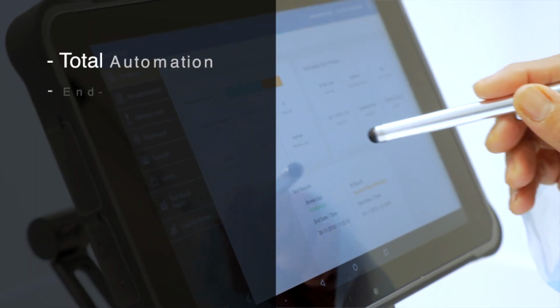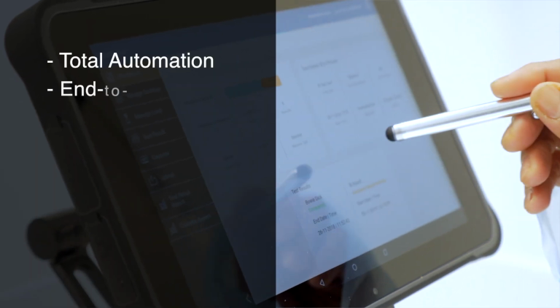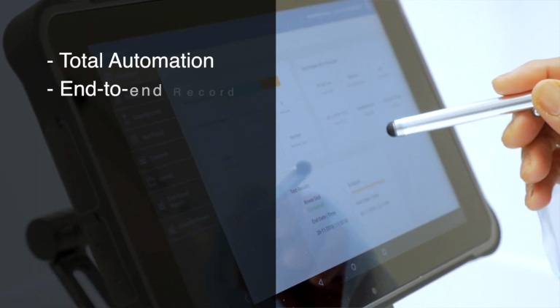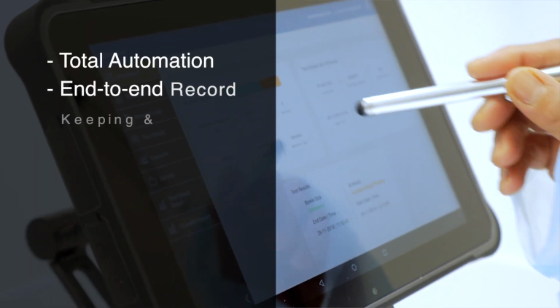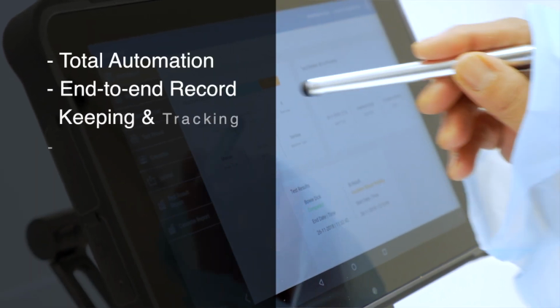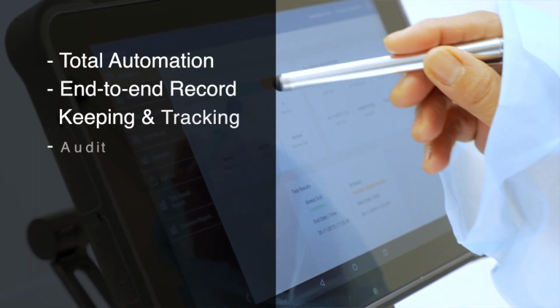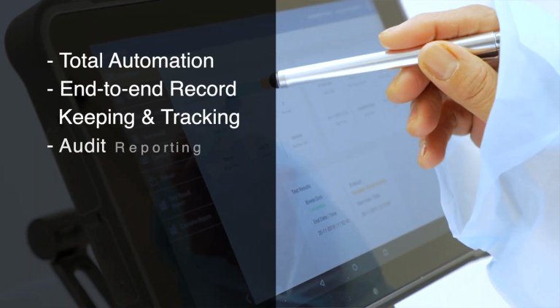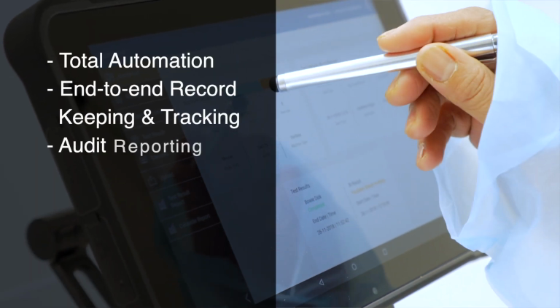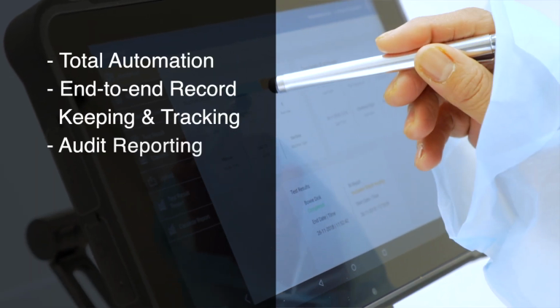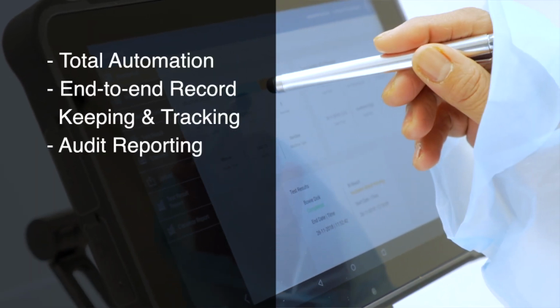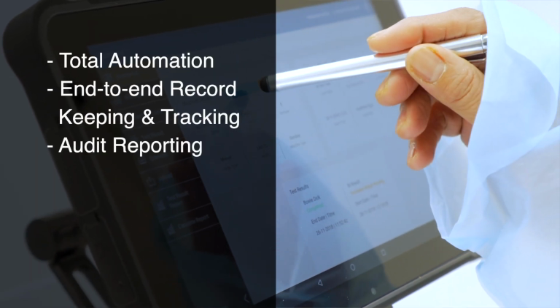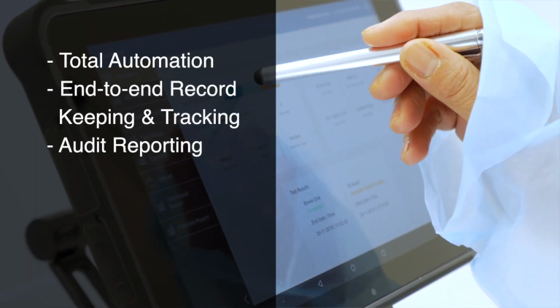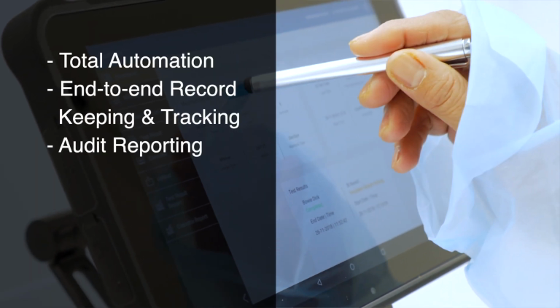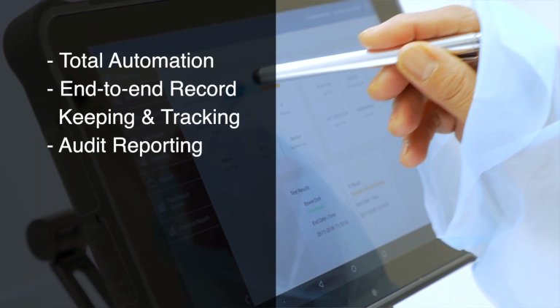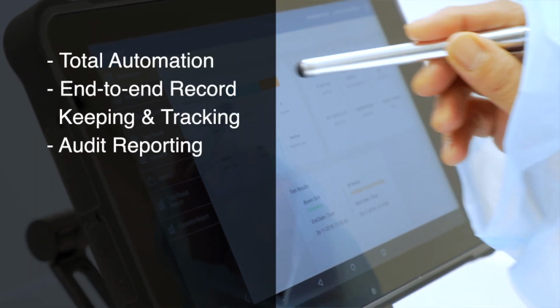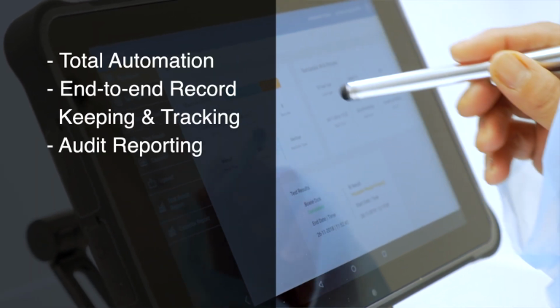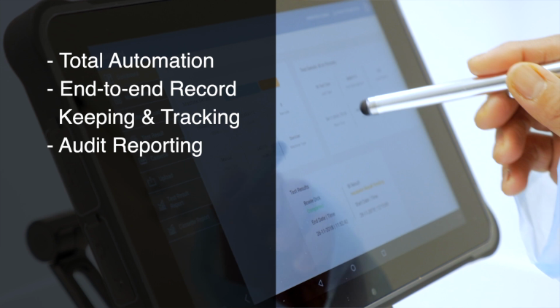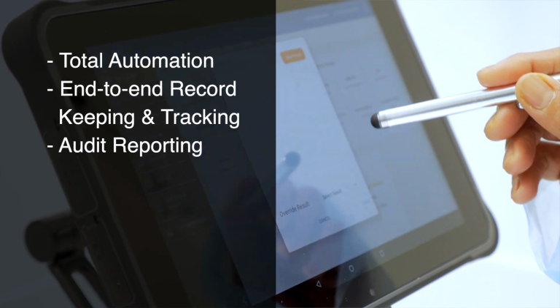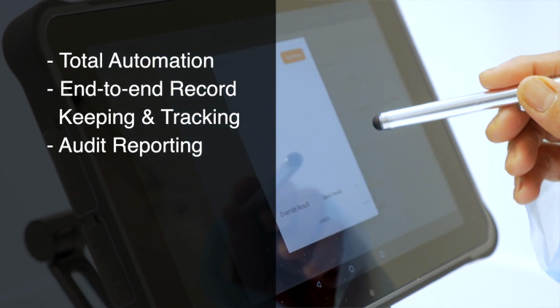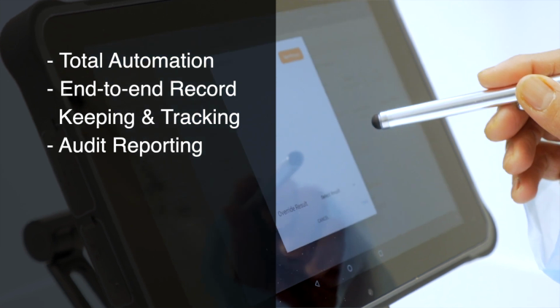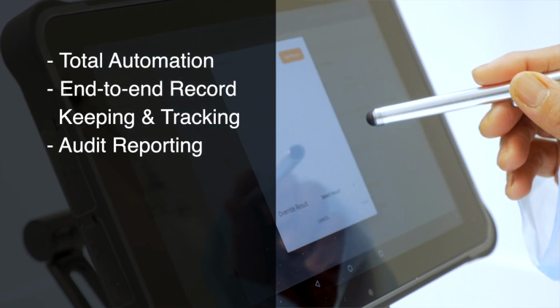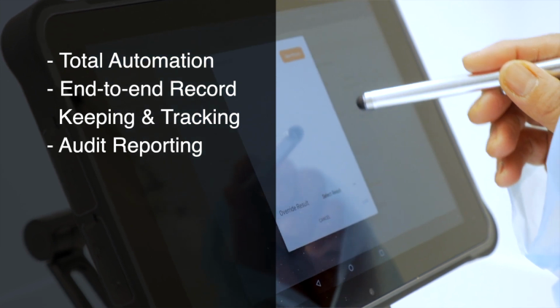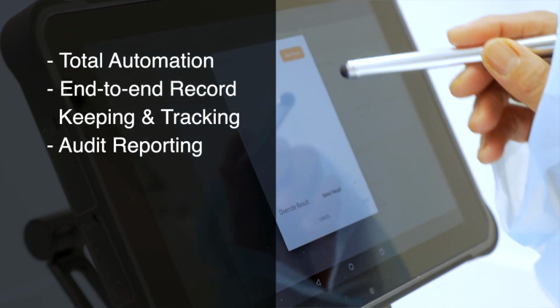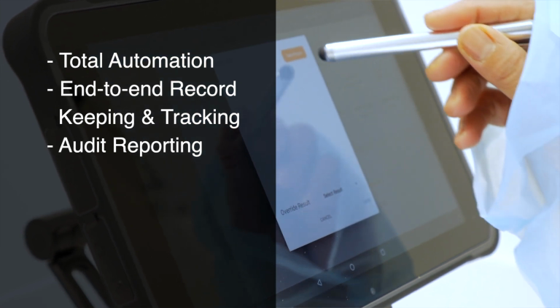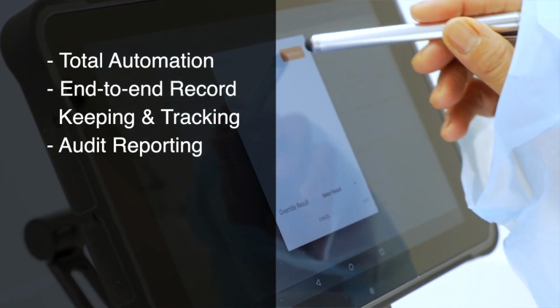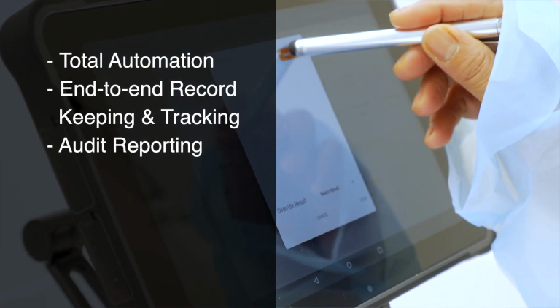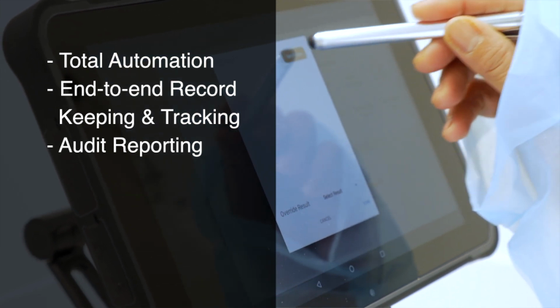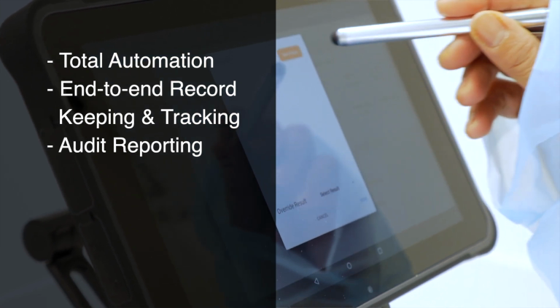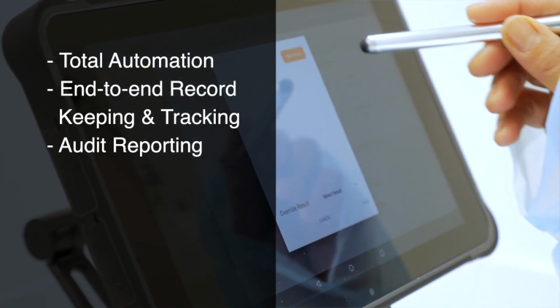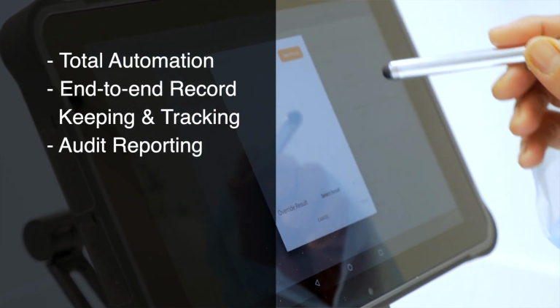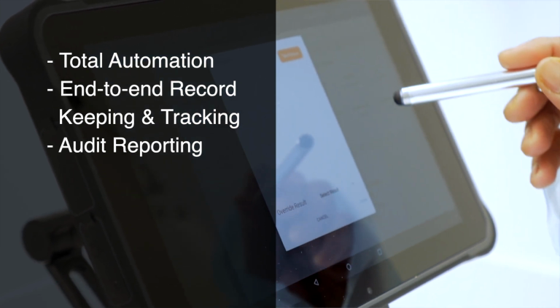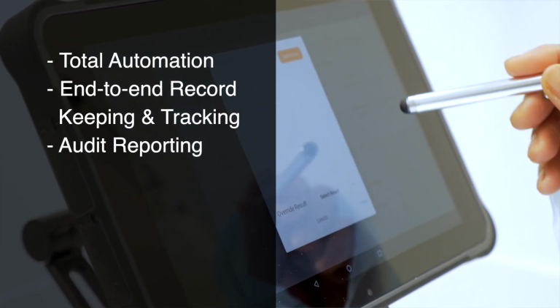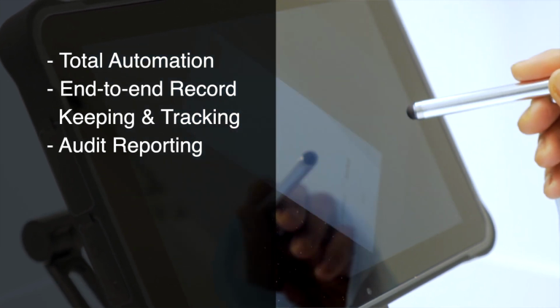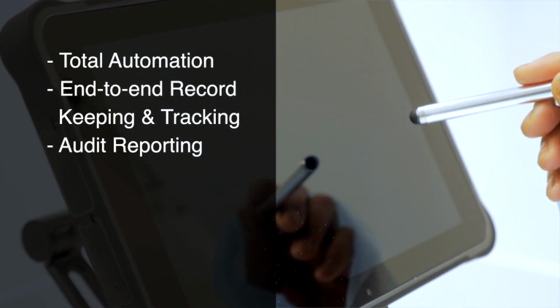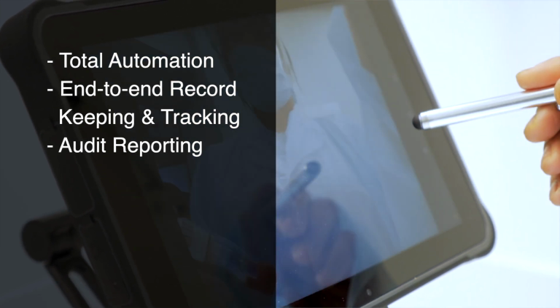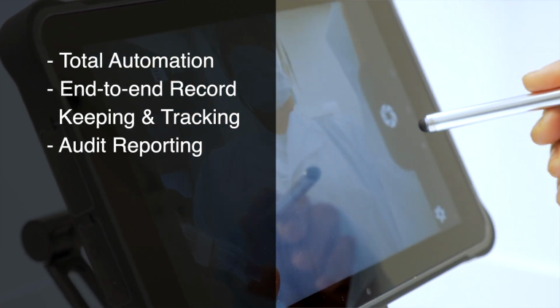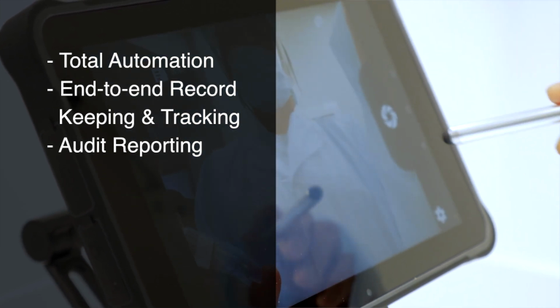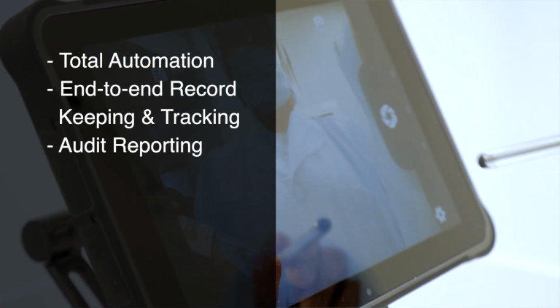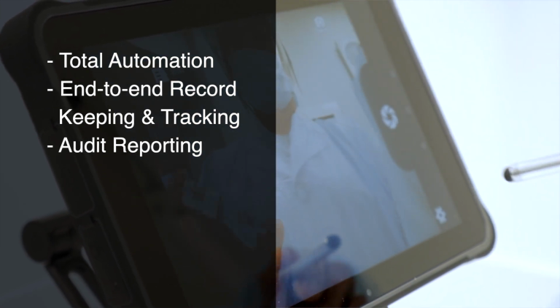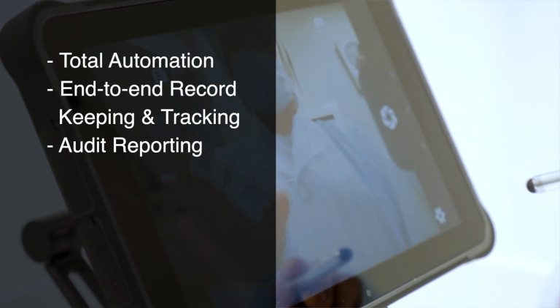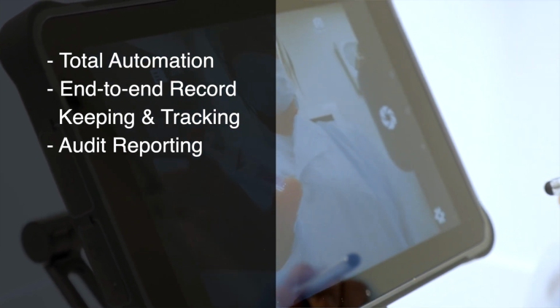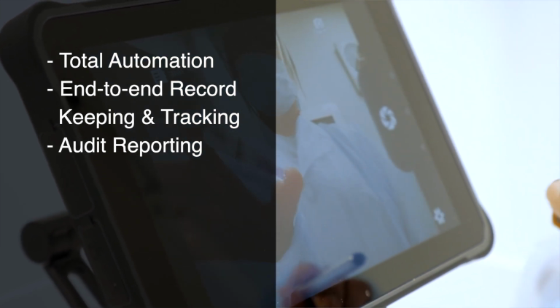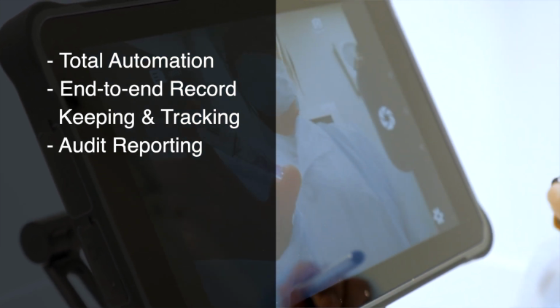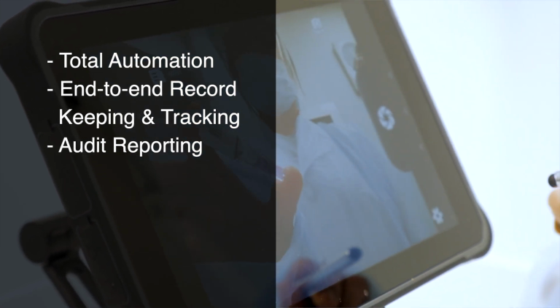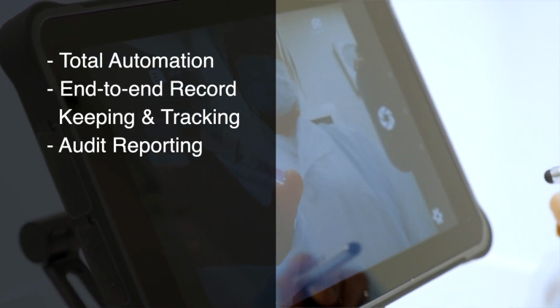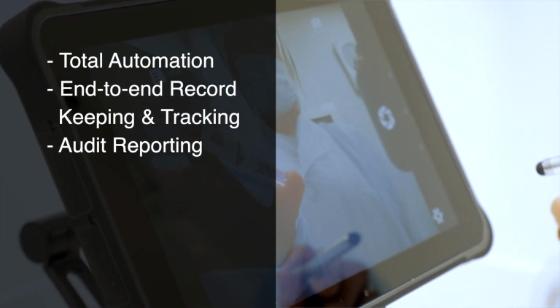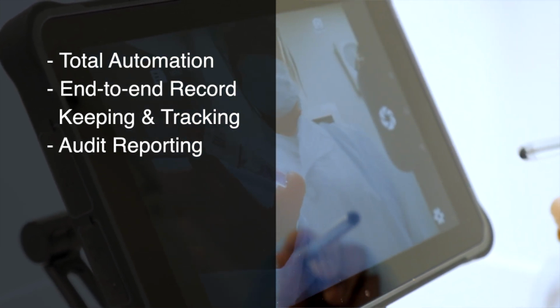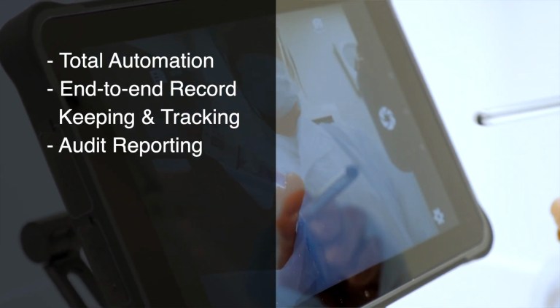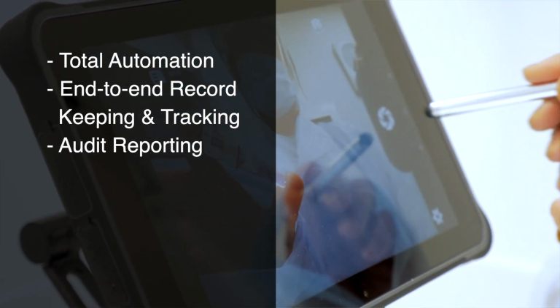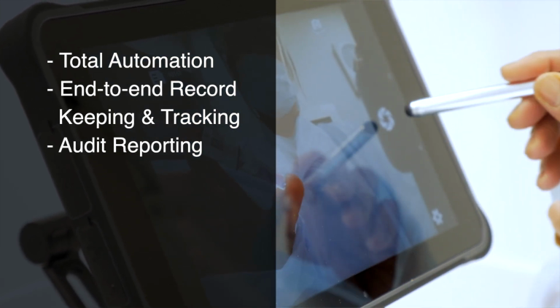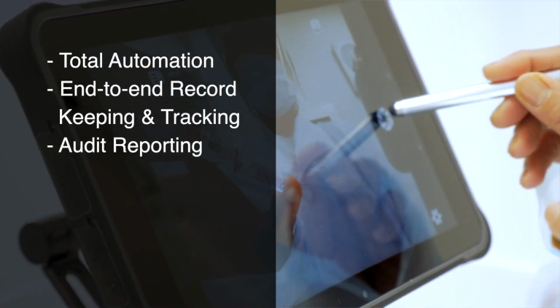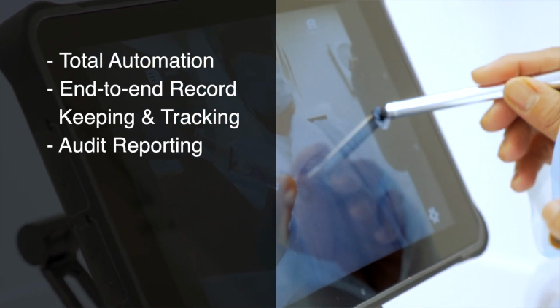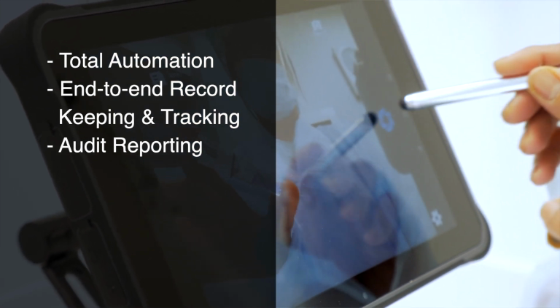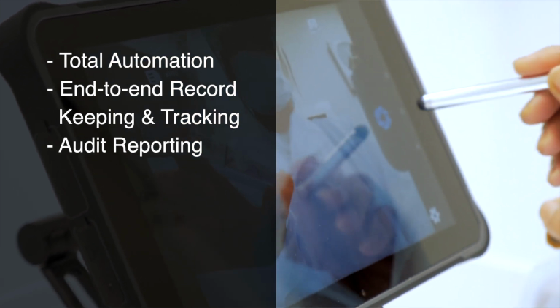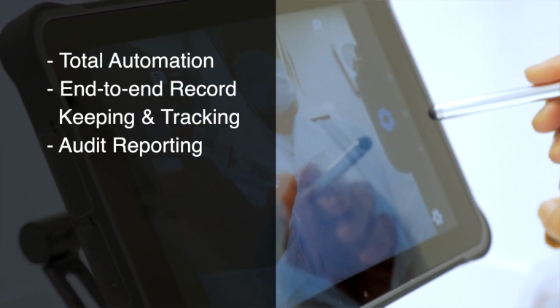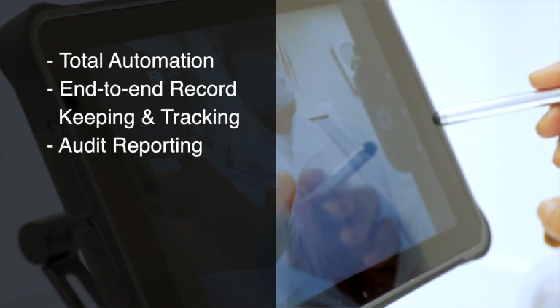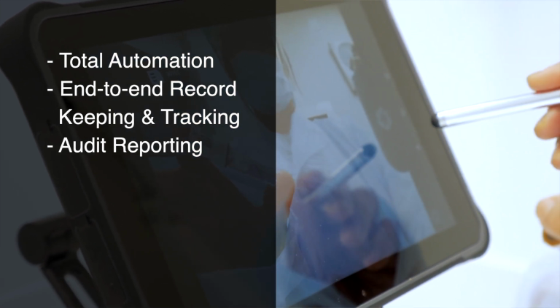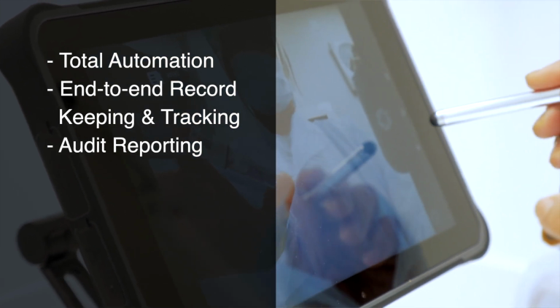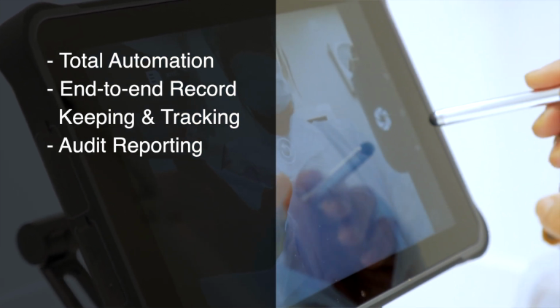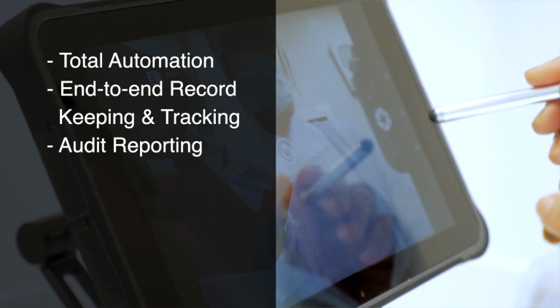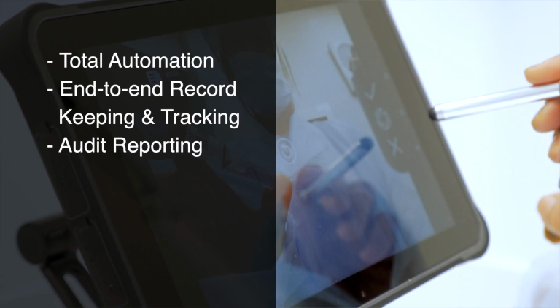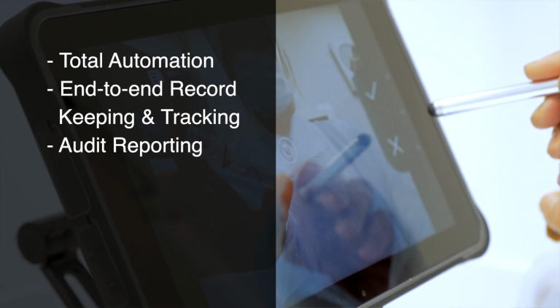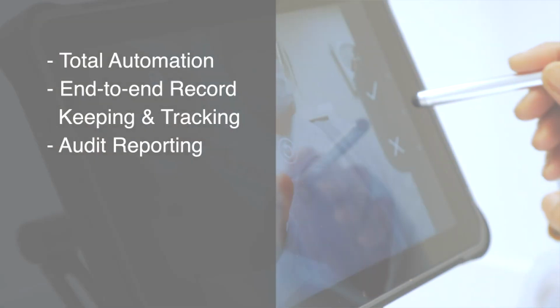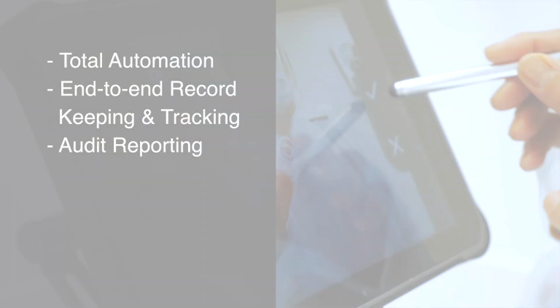Sterilwise enables total automation end-to-end of record keeping, tracking, as well as audit reporting.